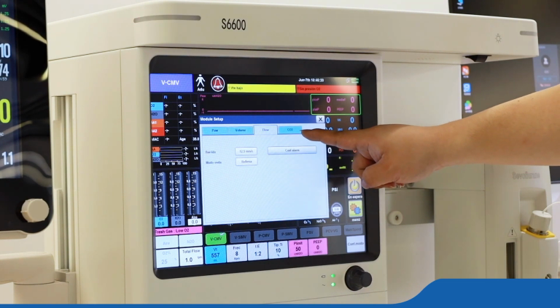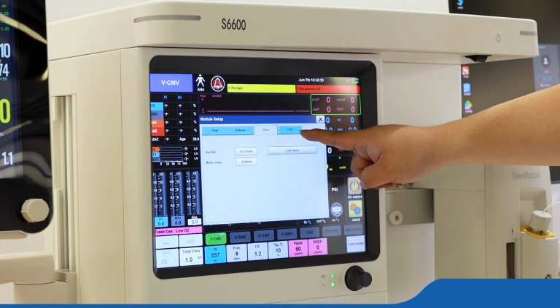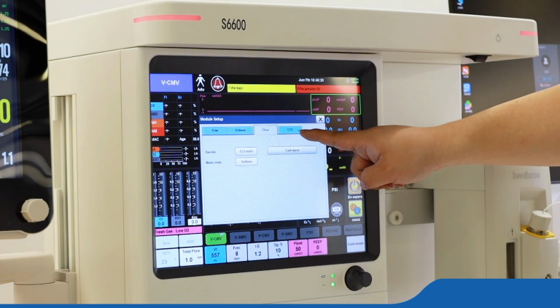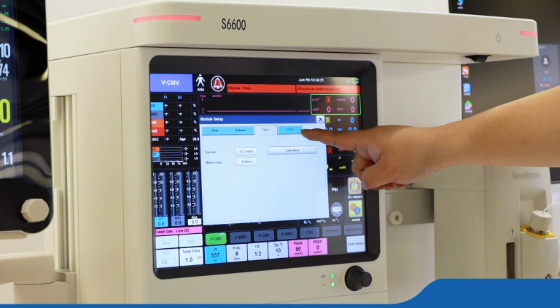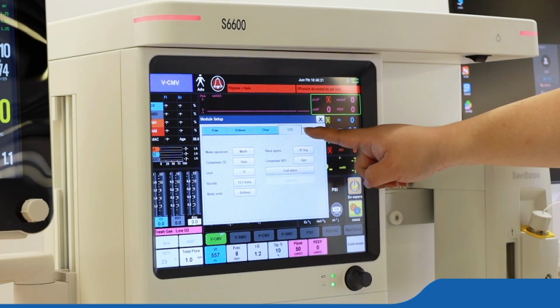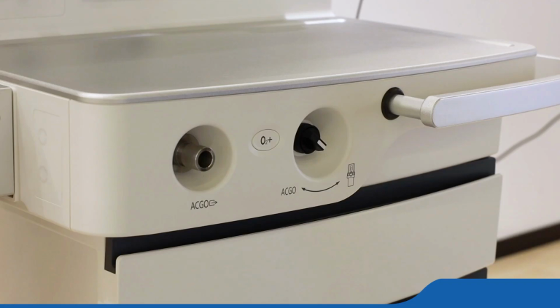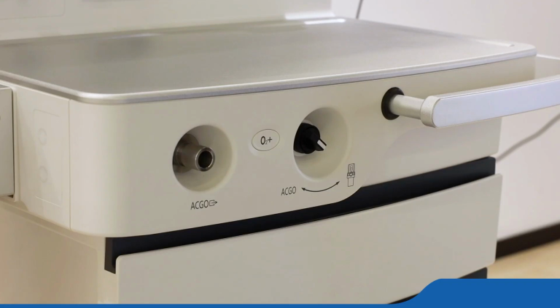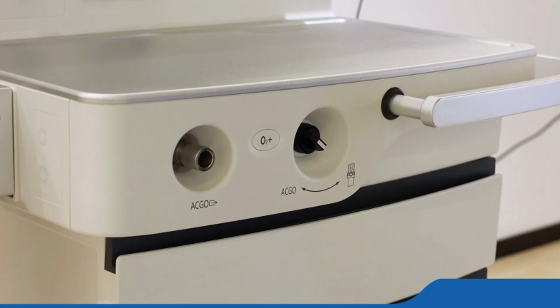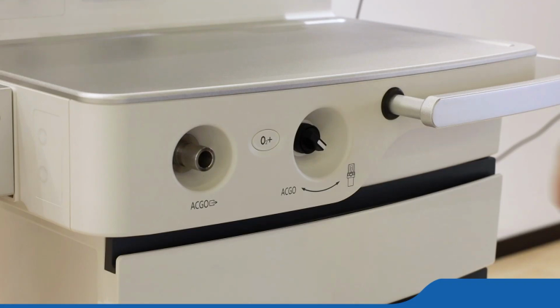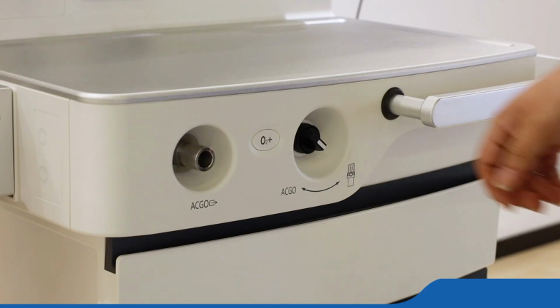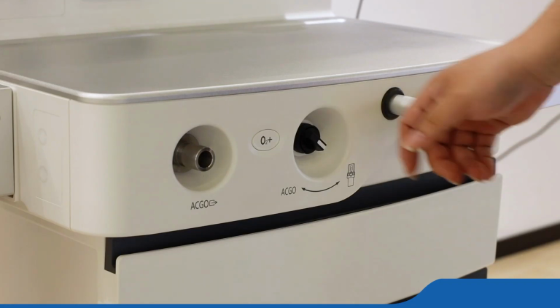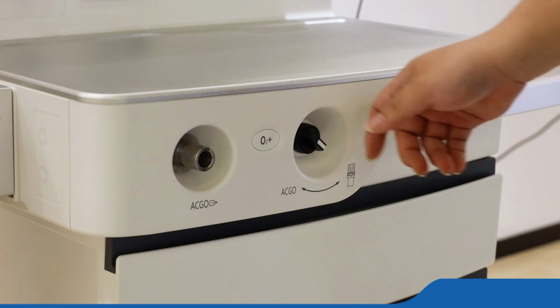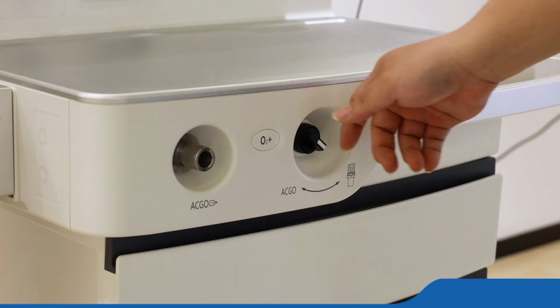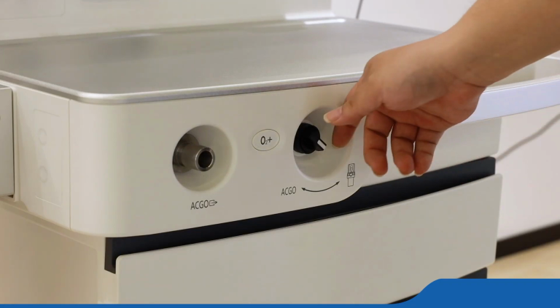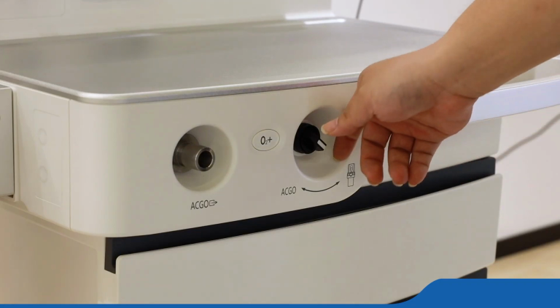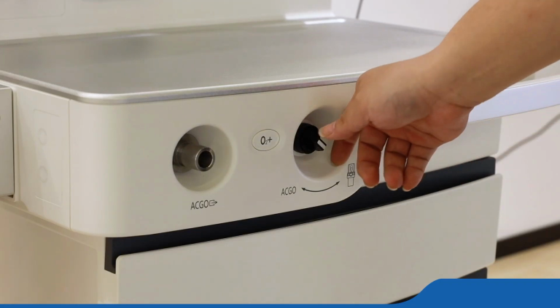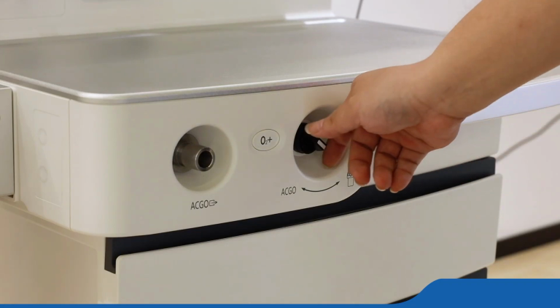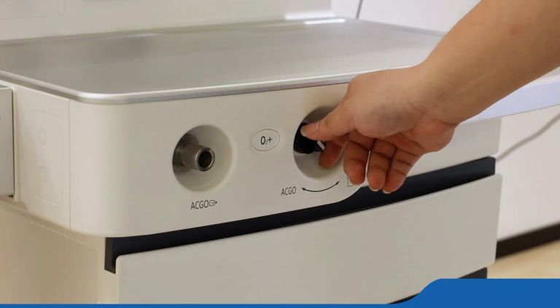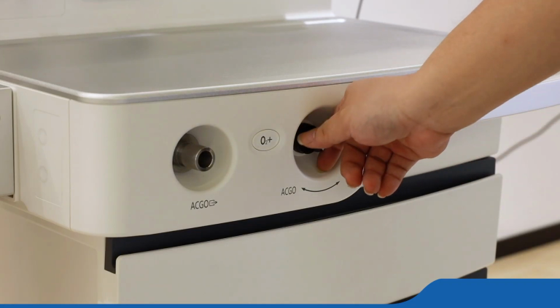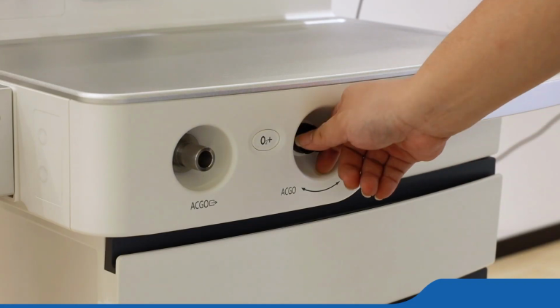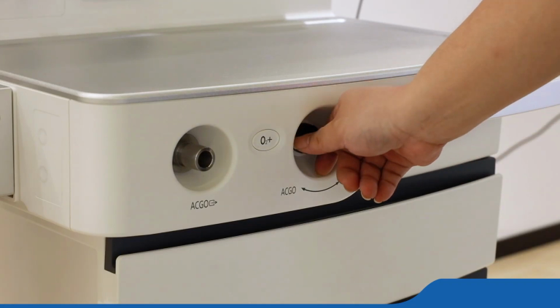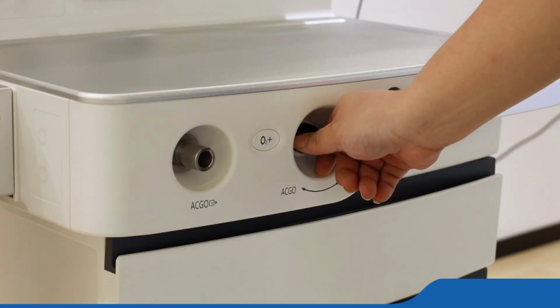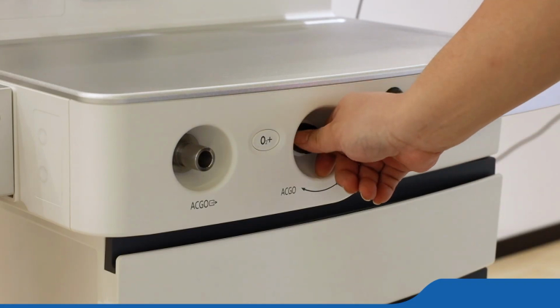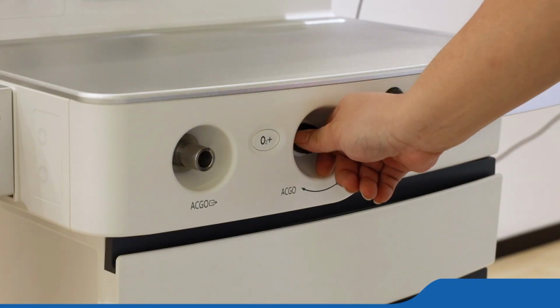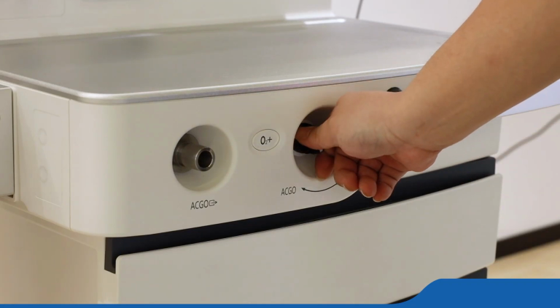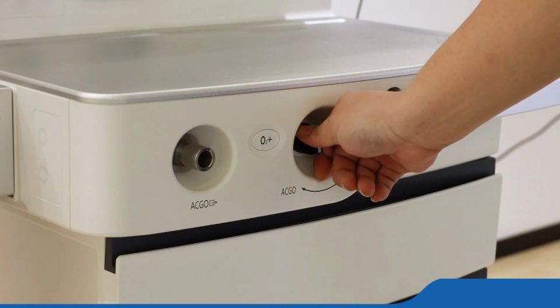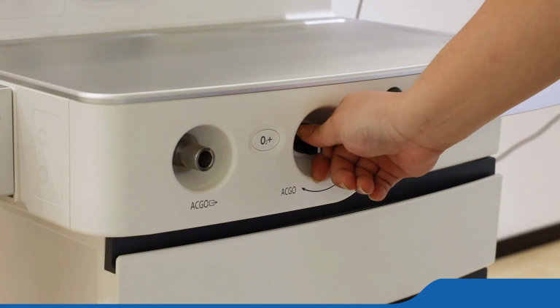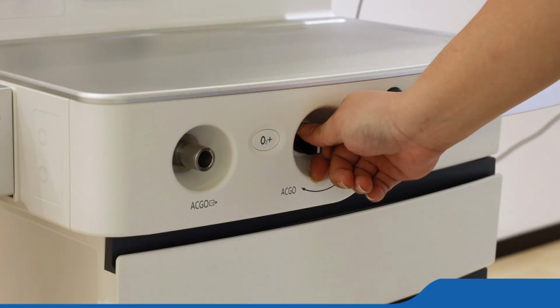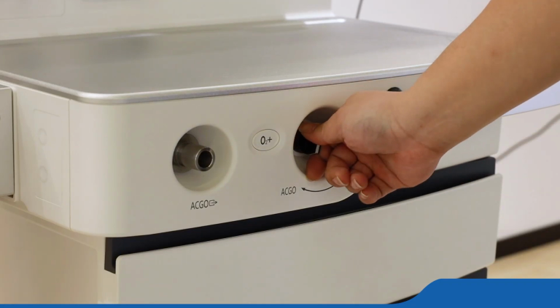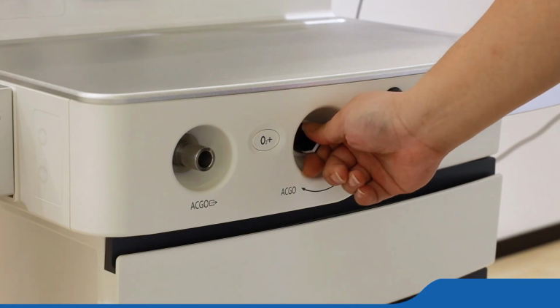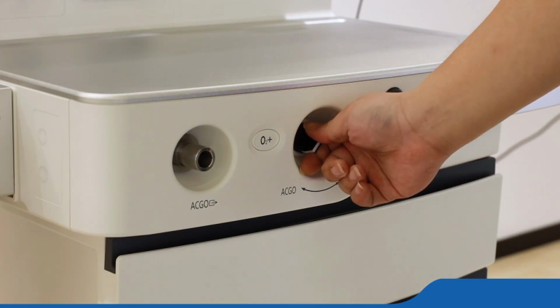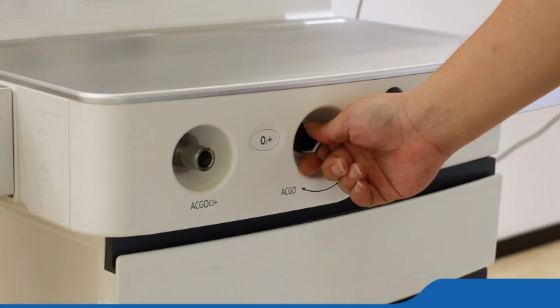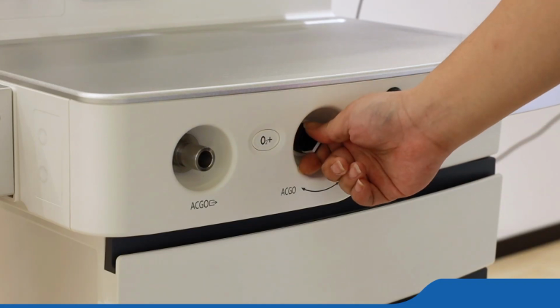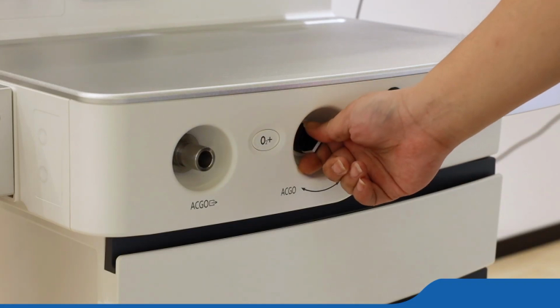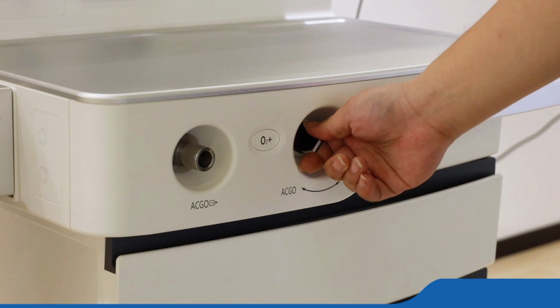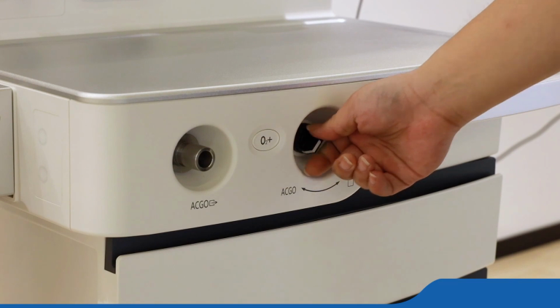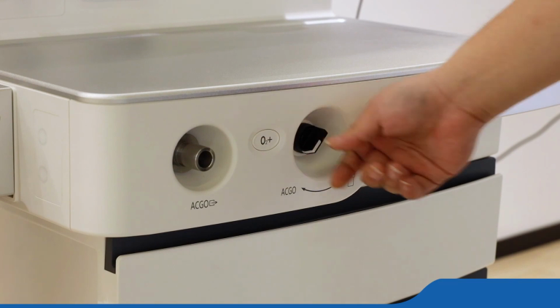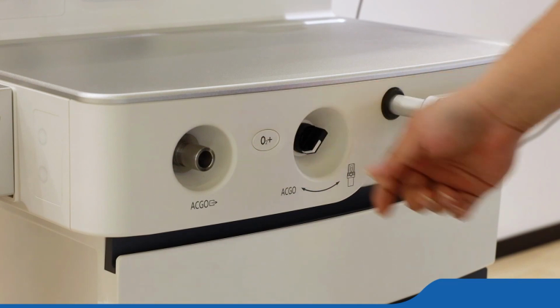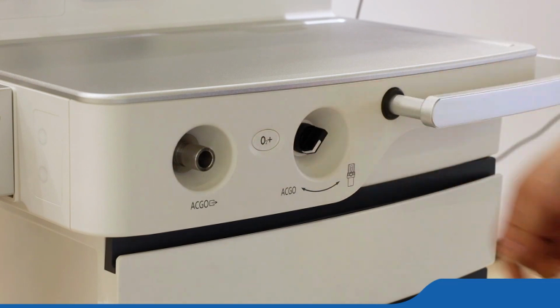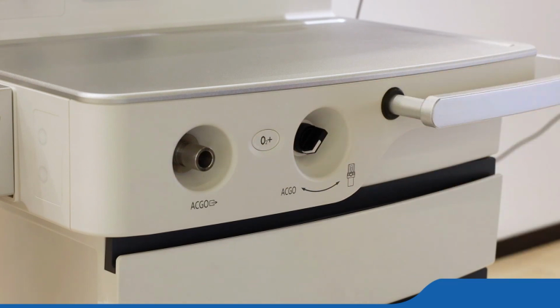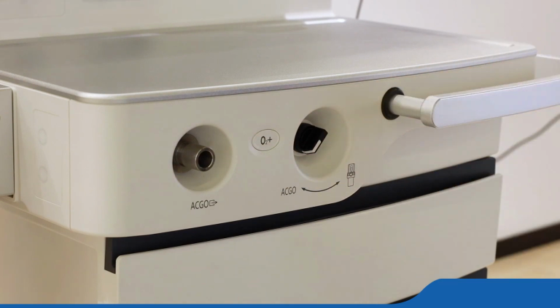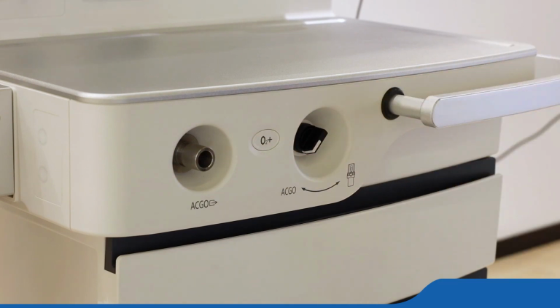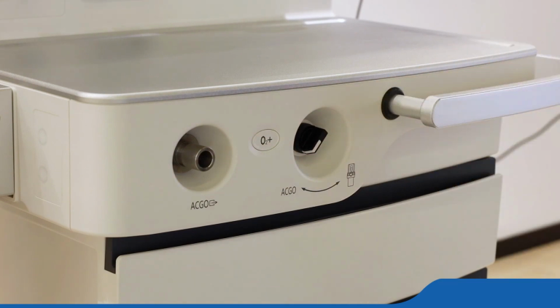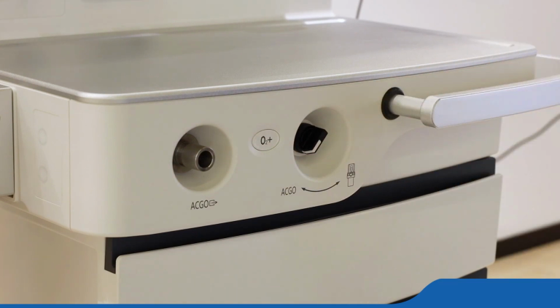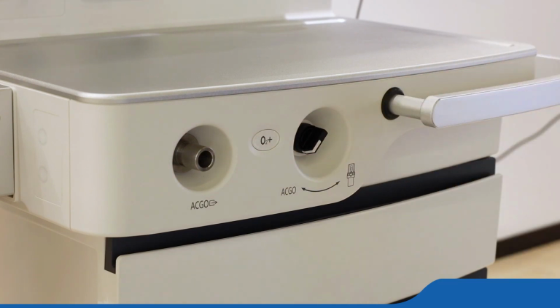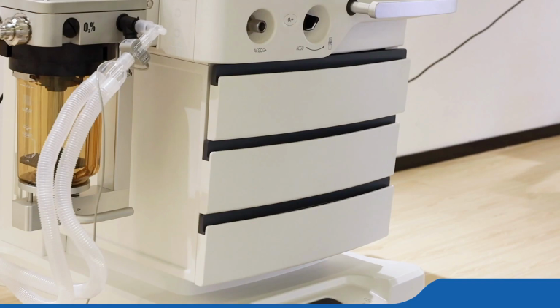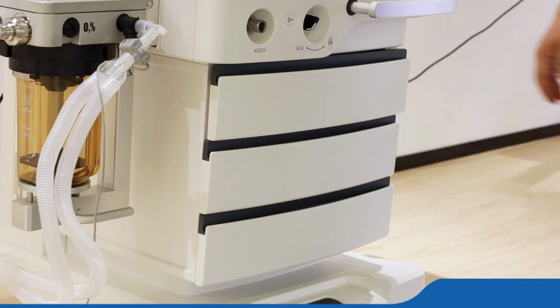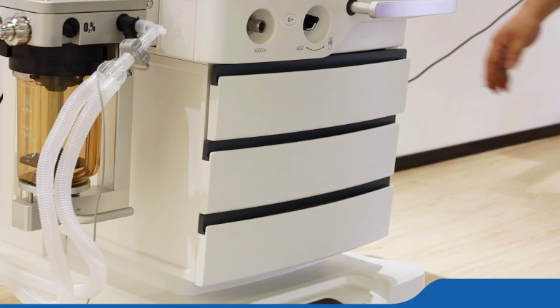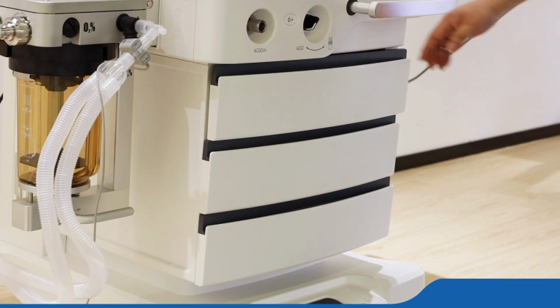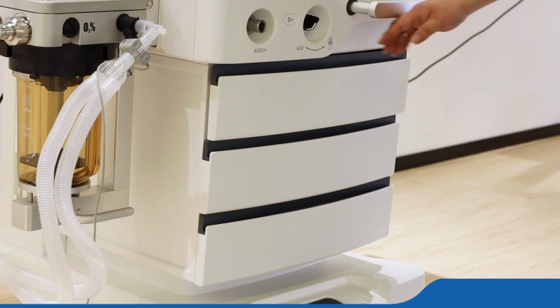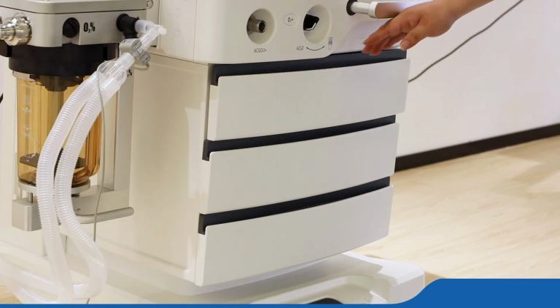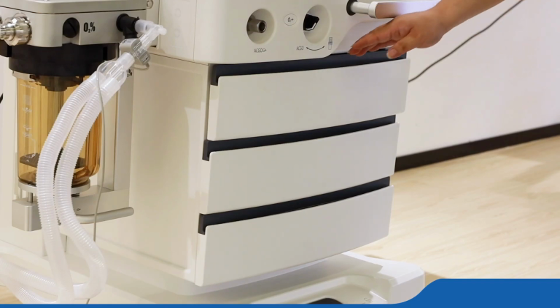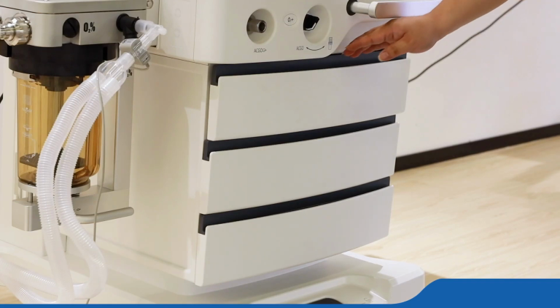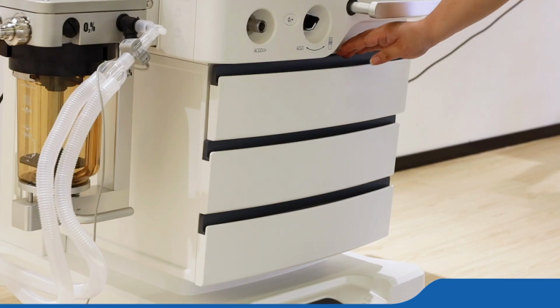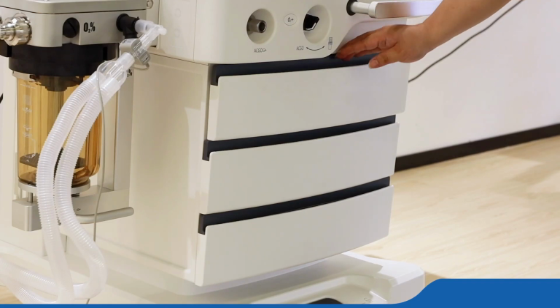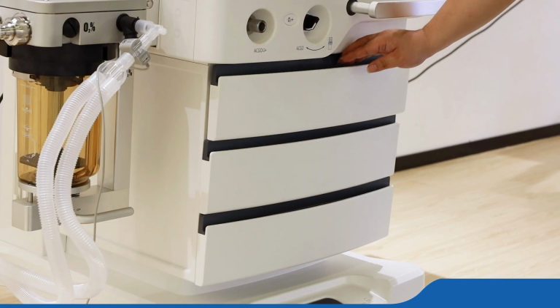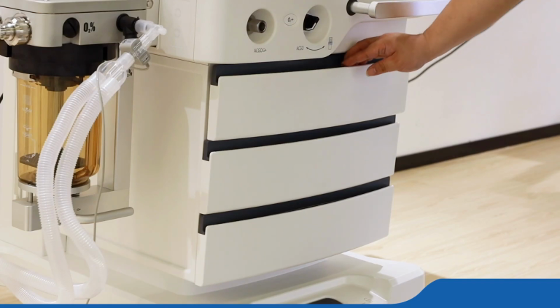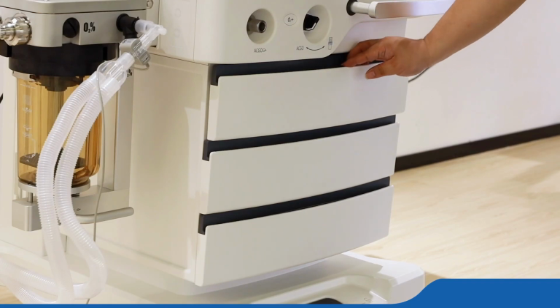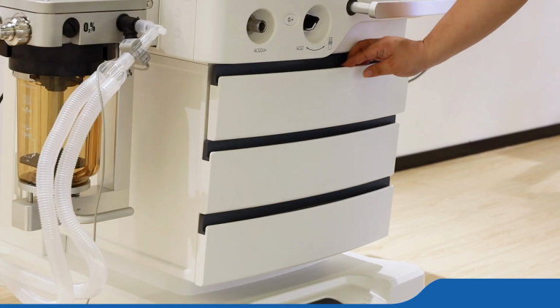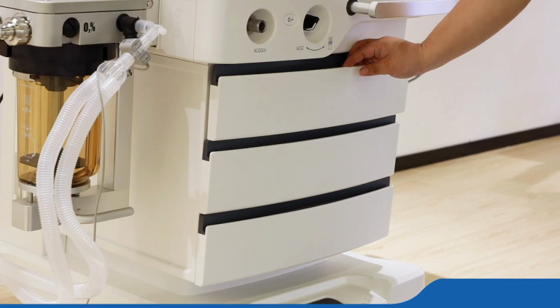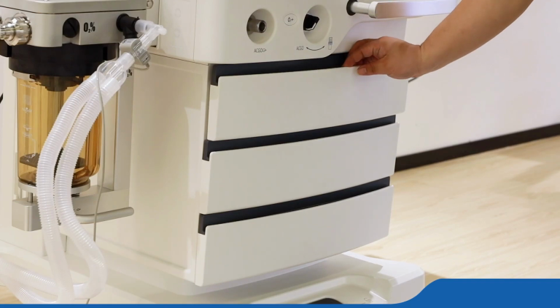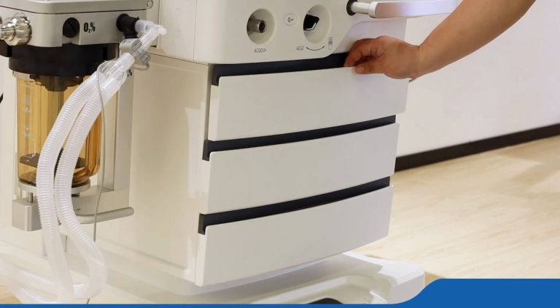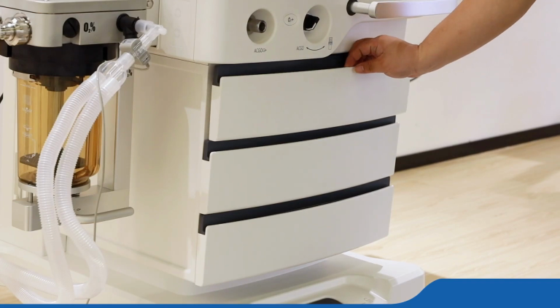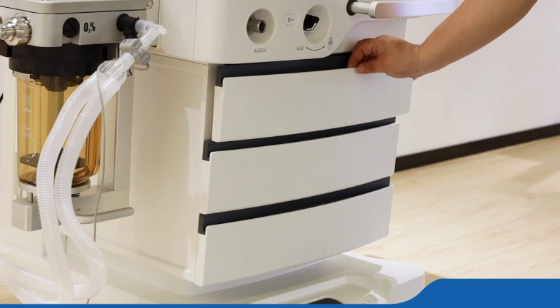Outstanding ergonomic design — it ranks high level in safety, stability, and convenience as well as user experiences.